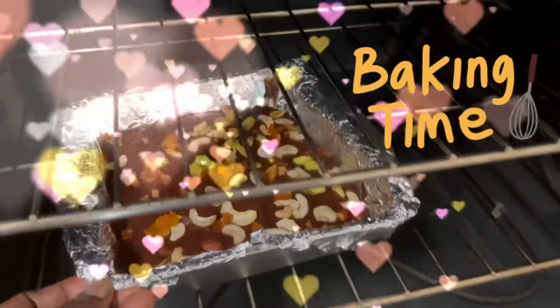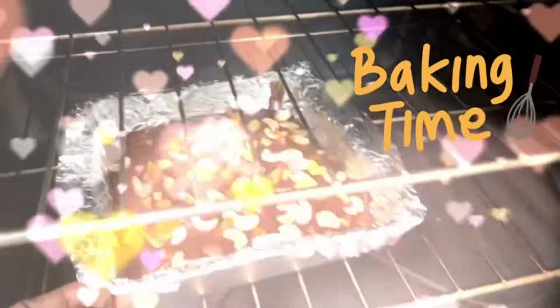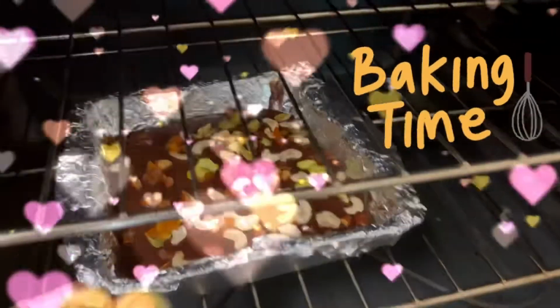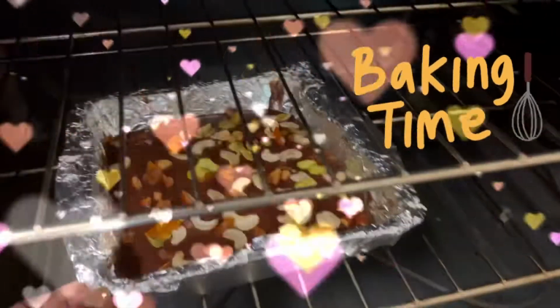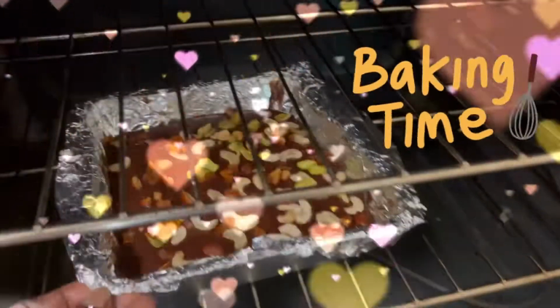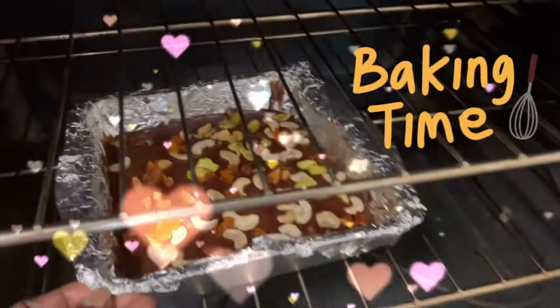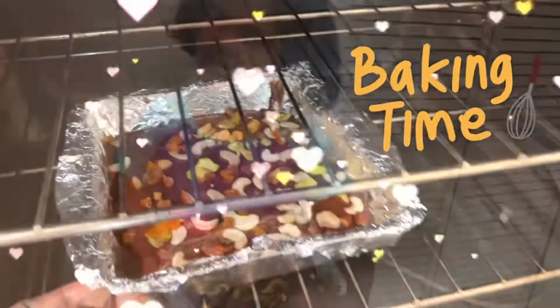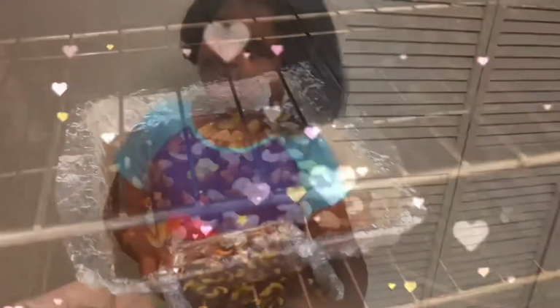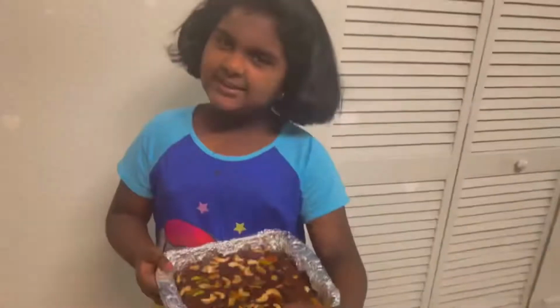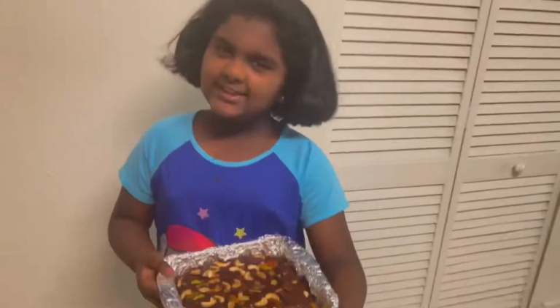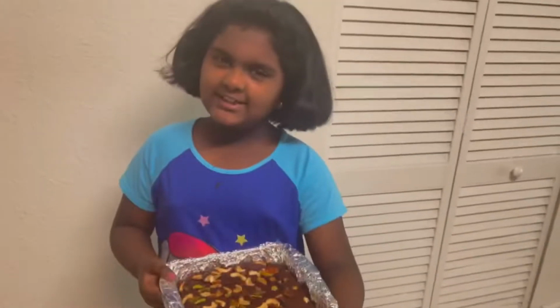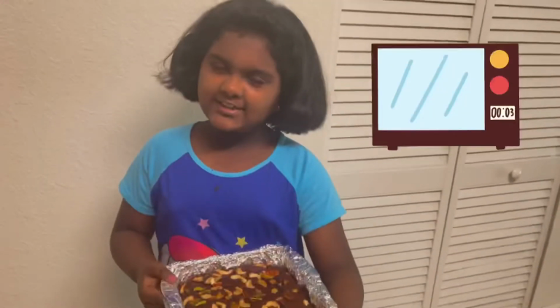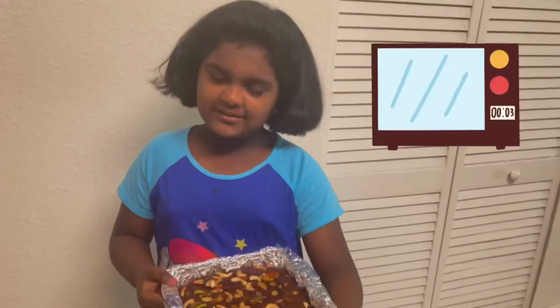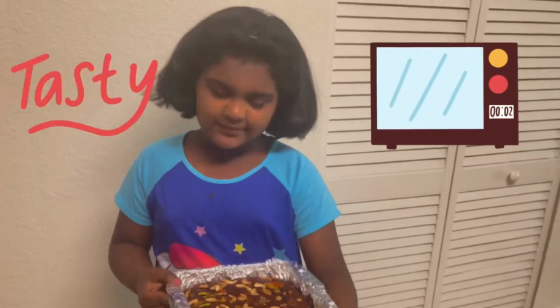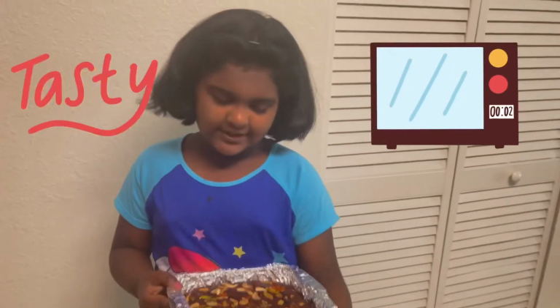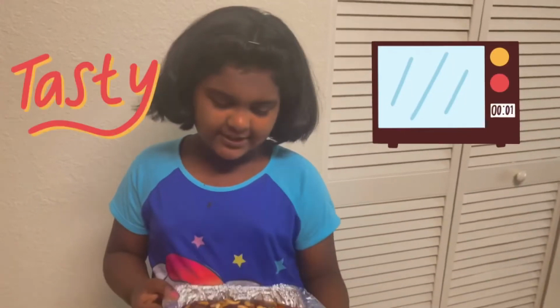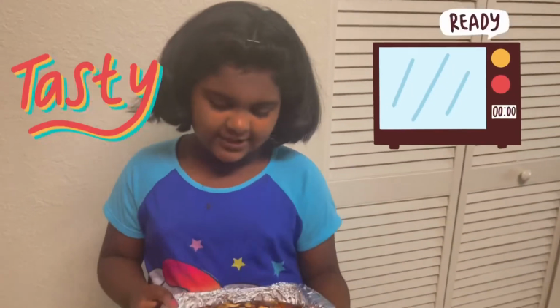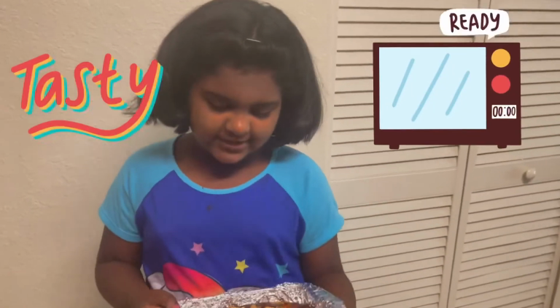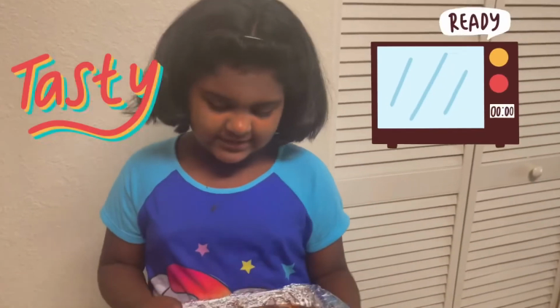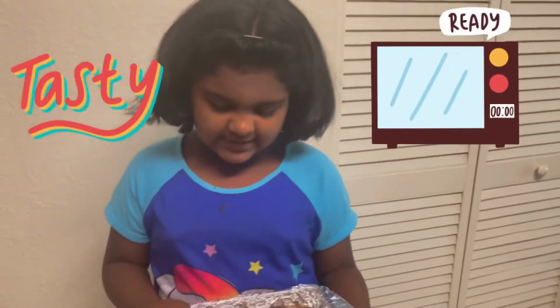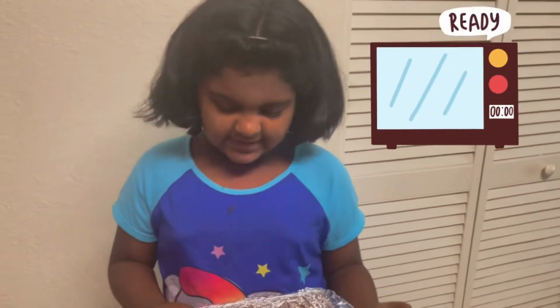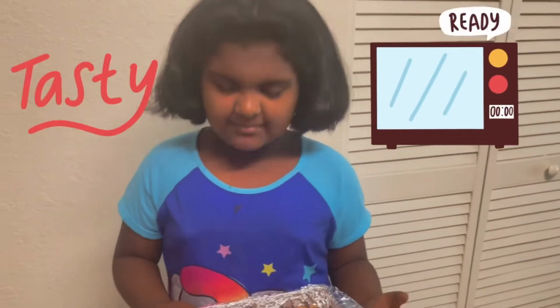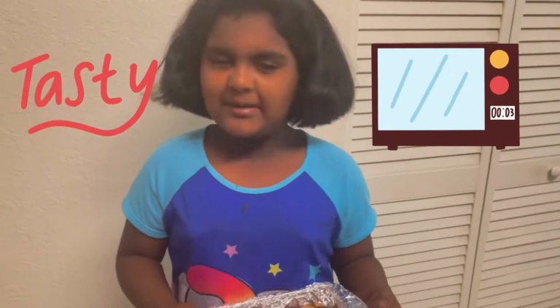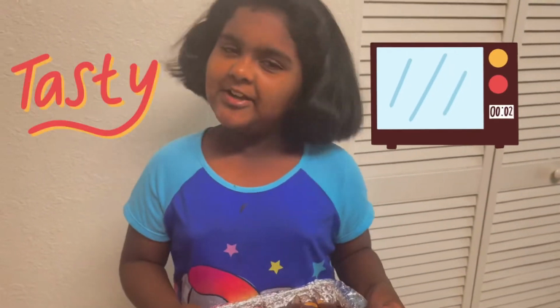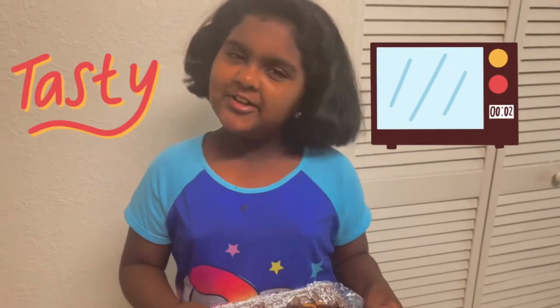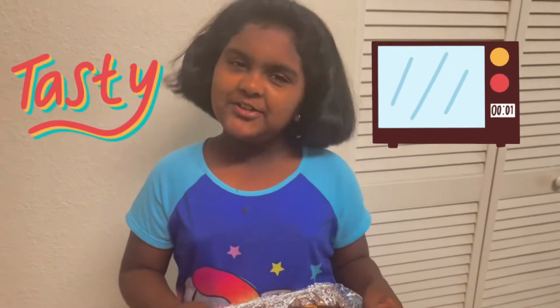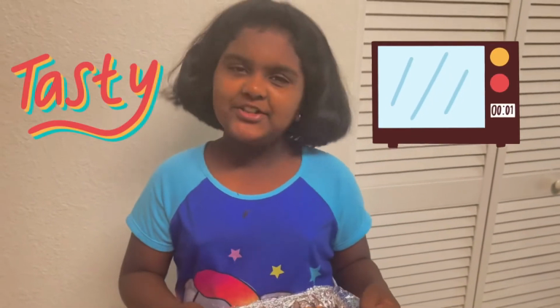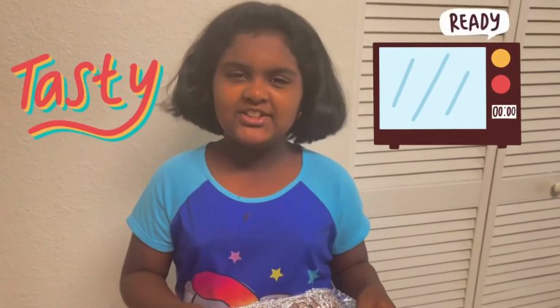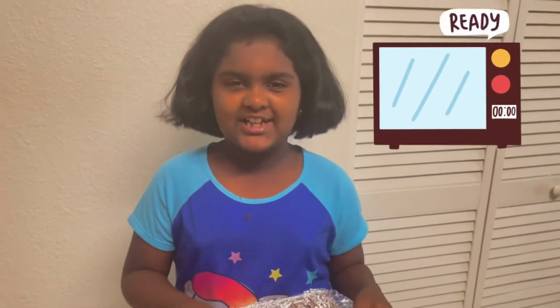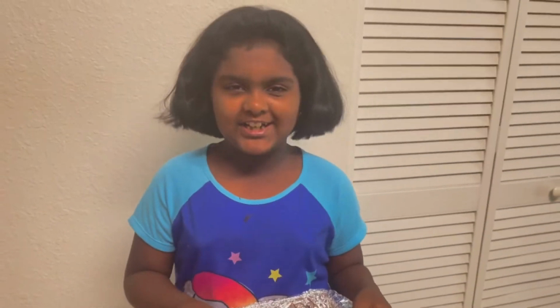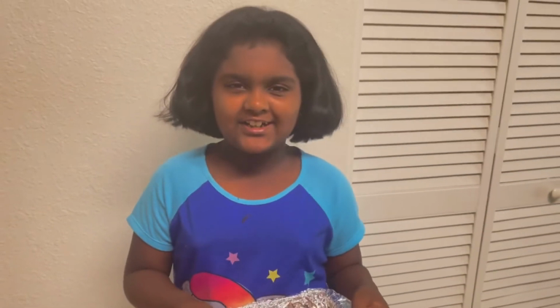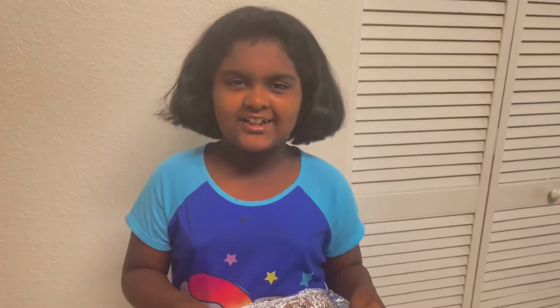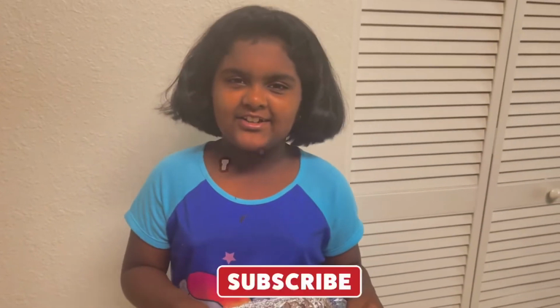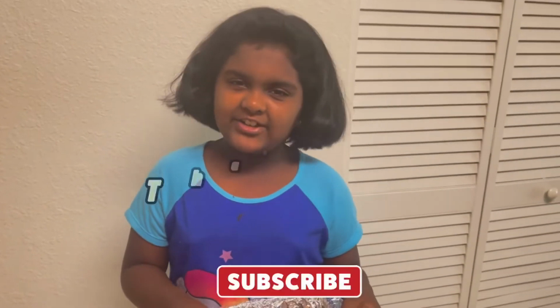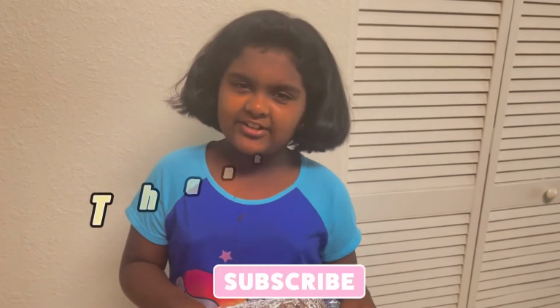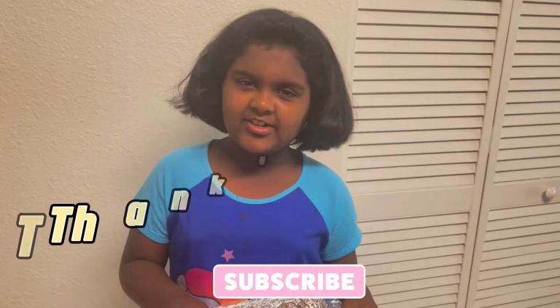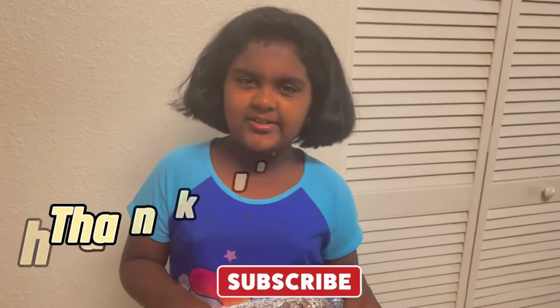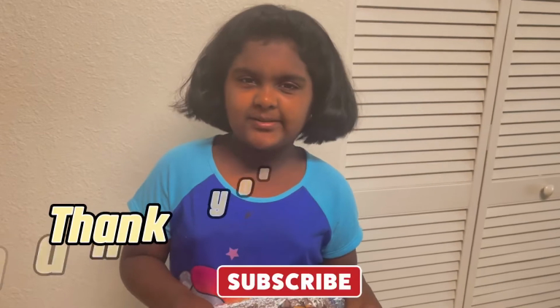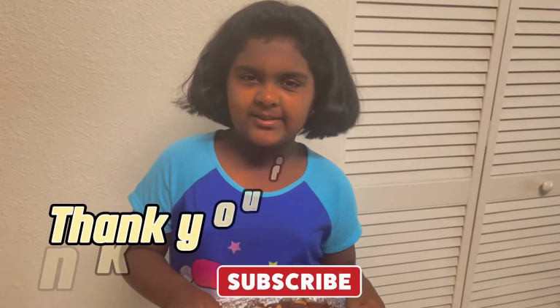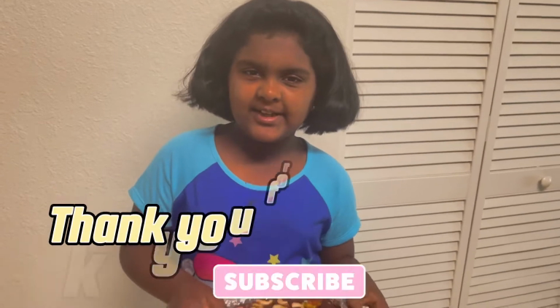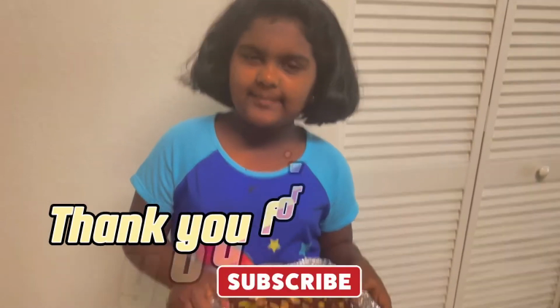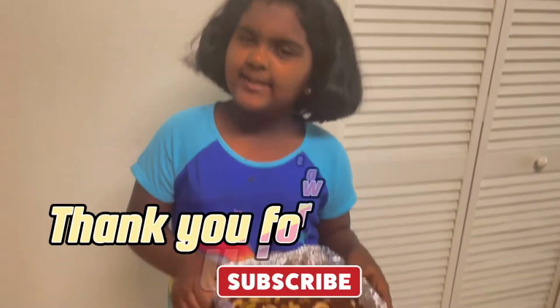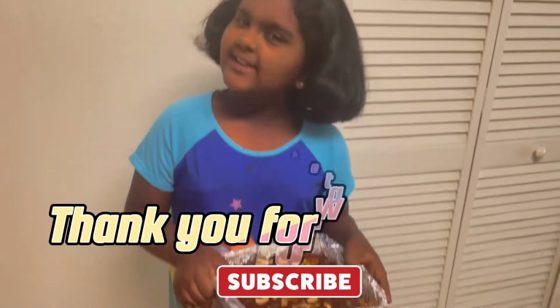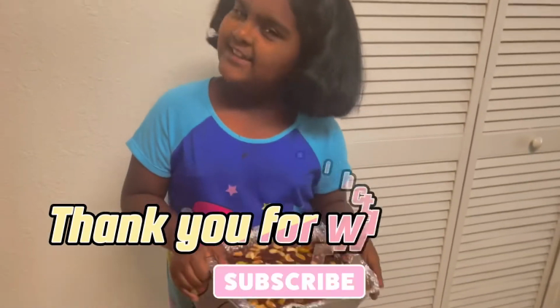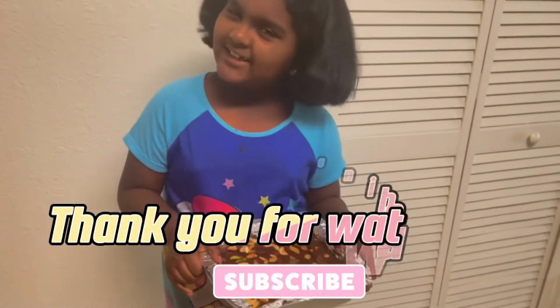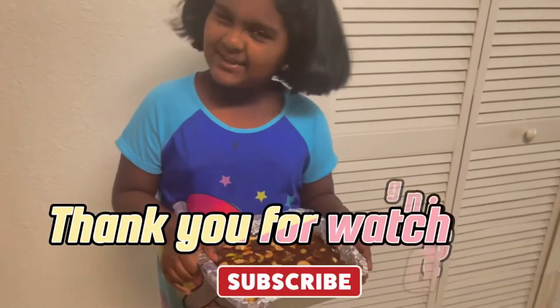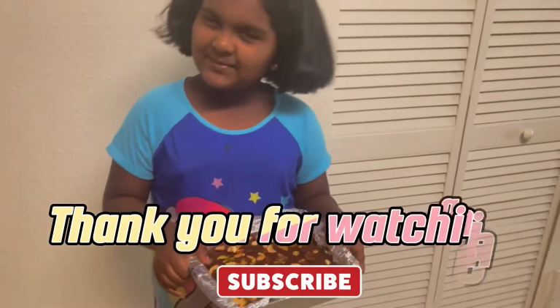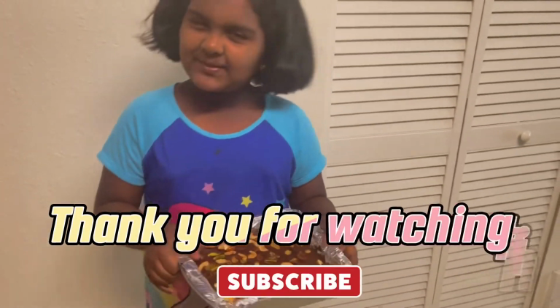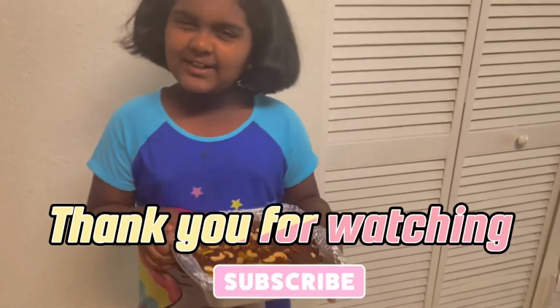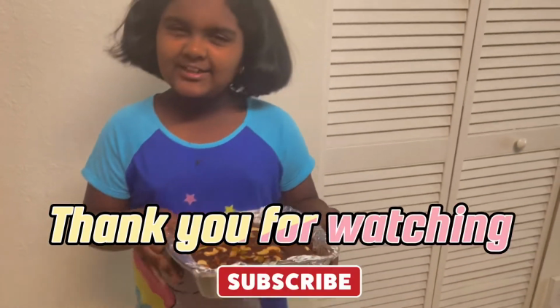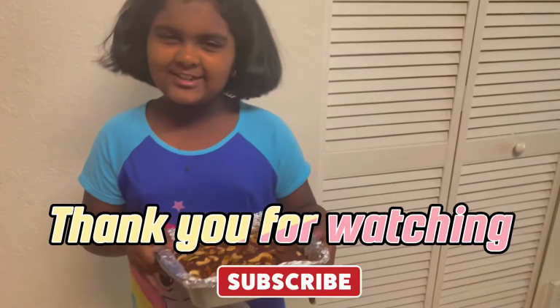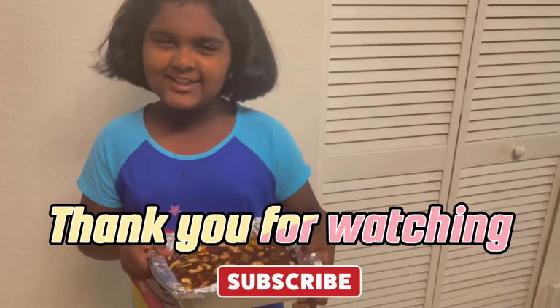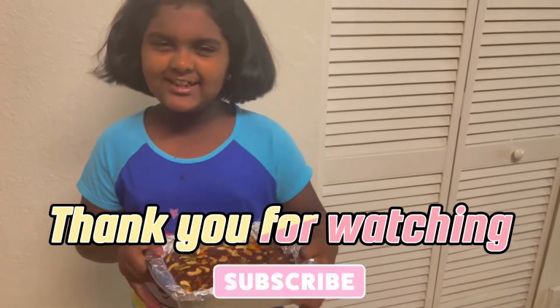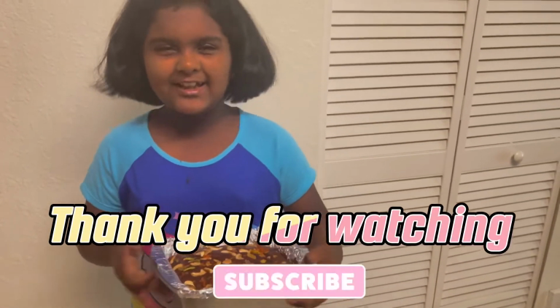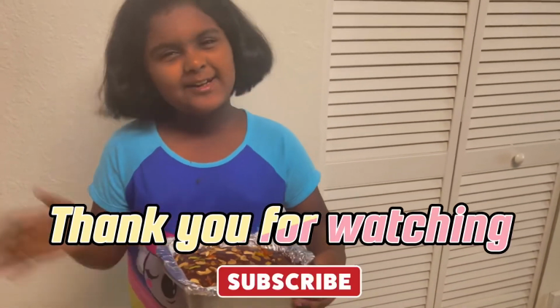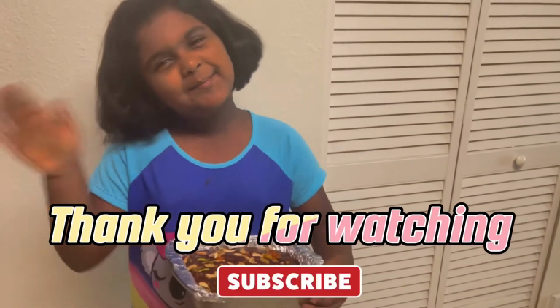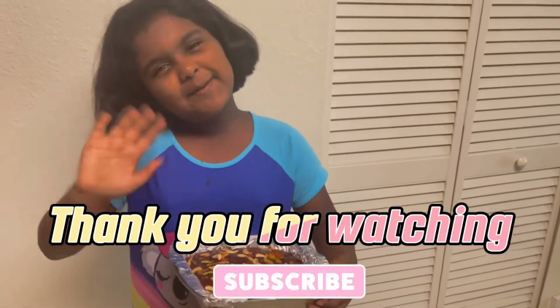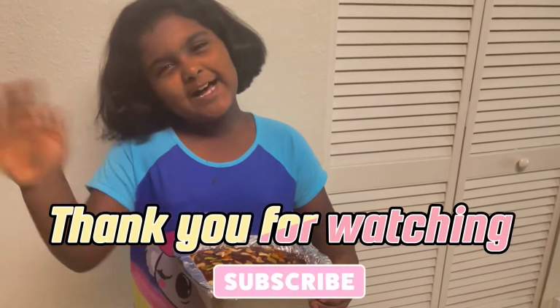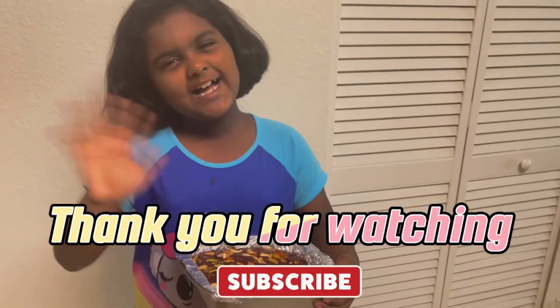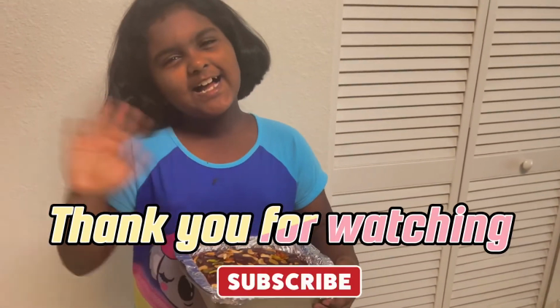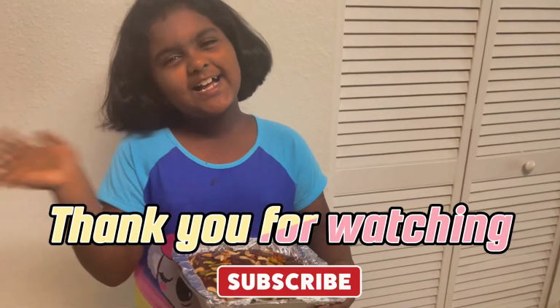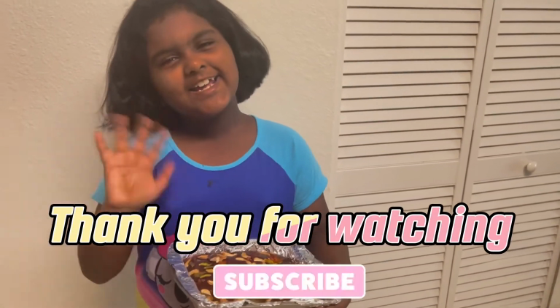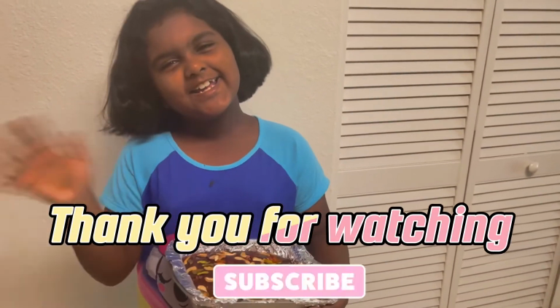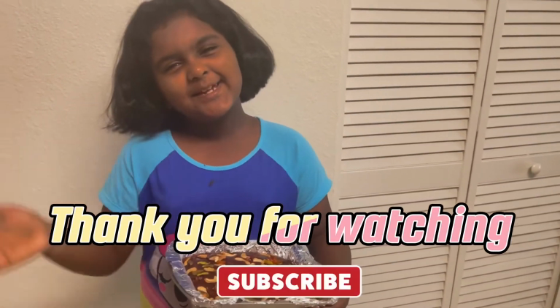I hope you like this video. Make sure to like, share, and subscribe. Thank you for watching, bye bye!